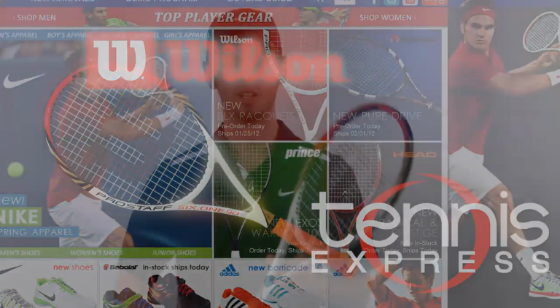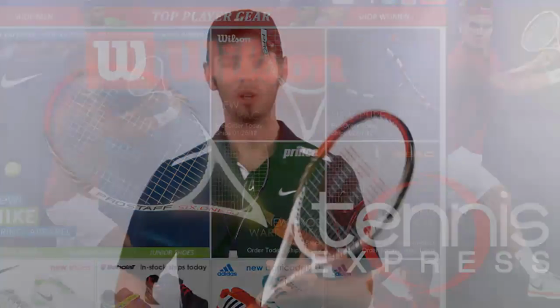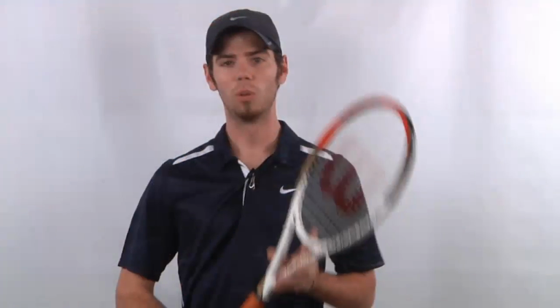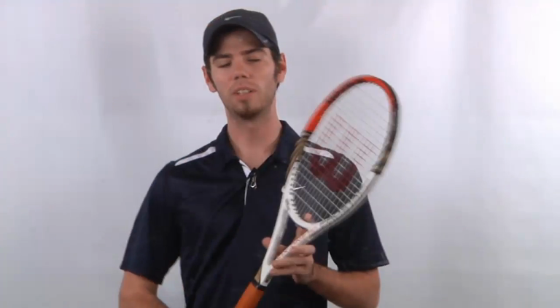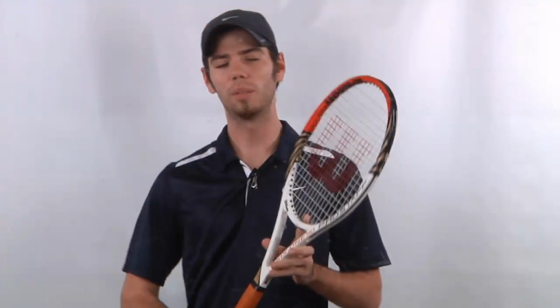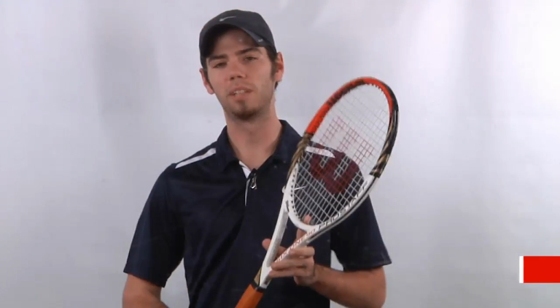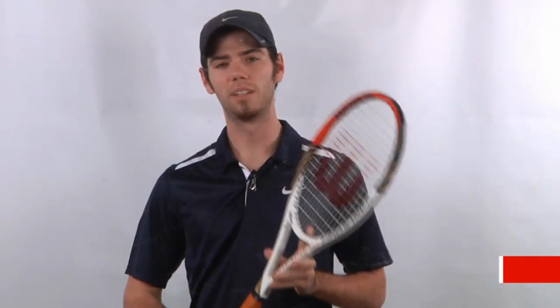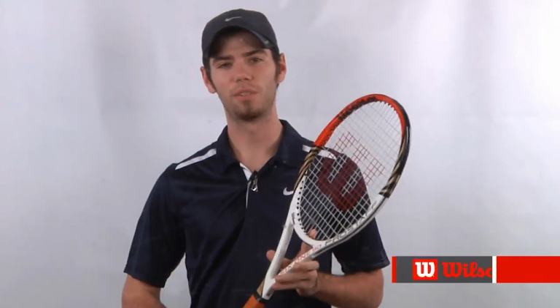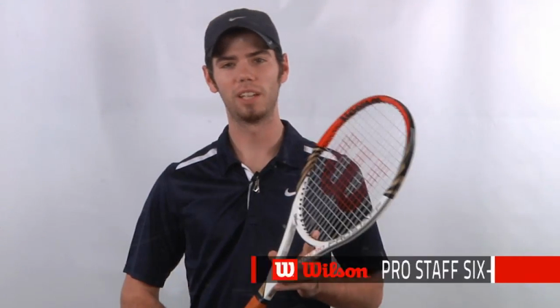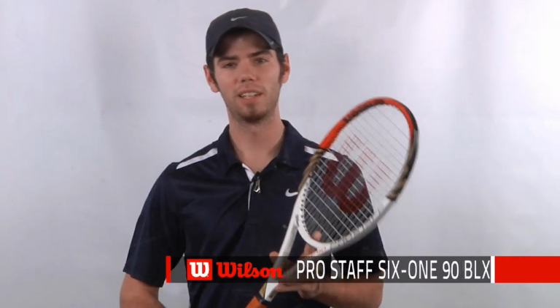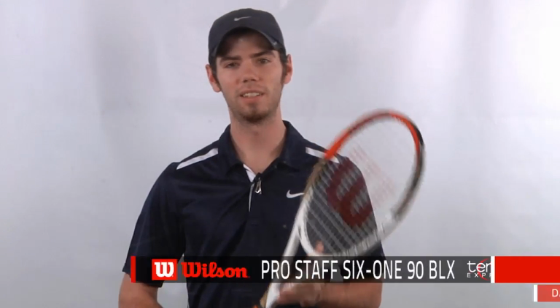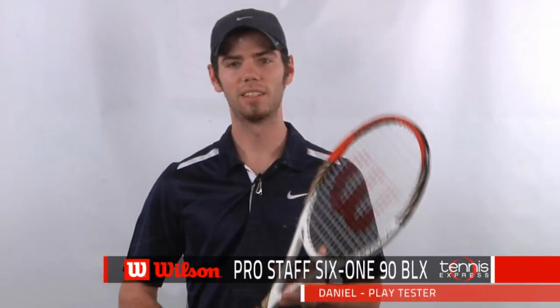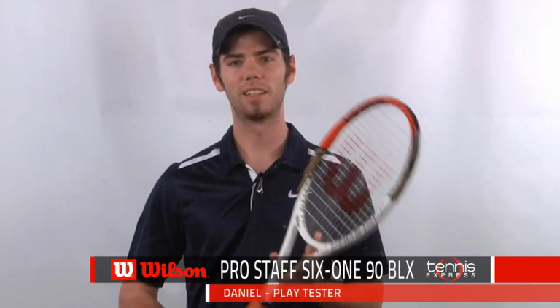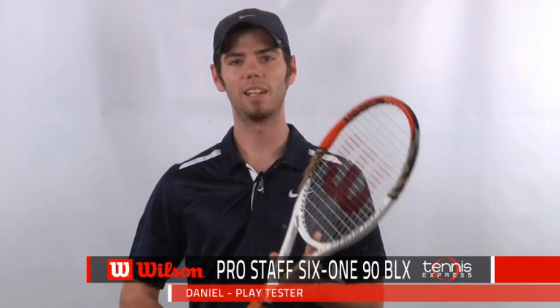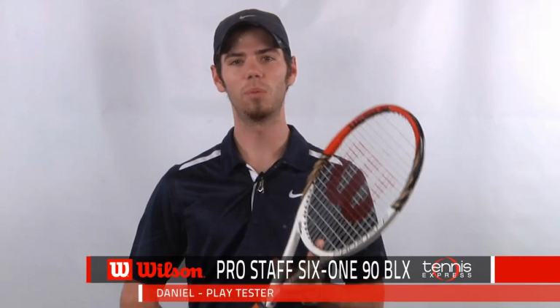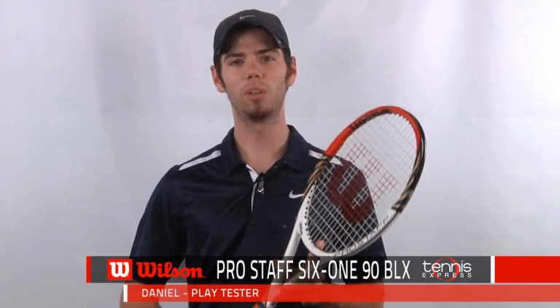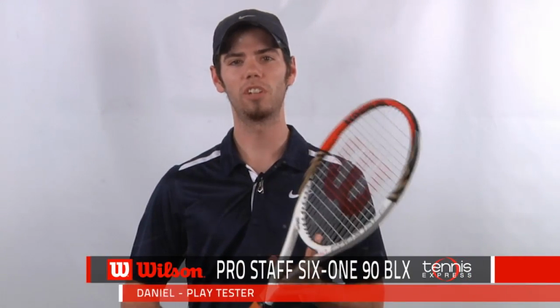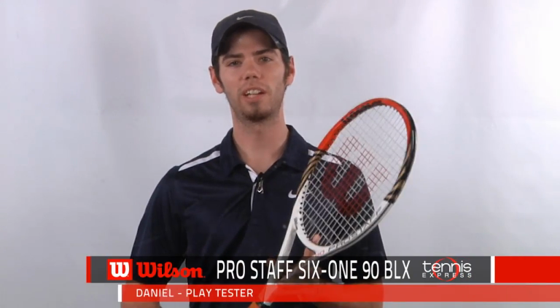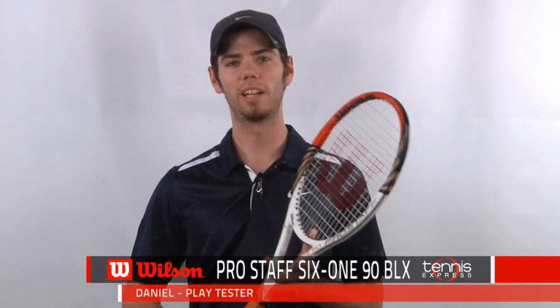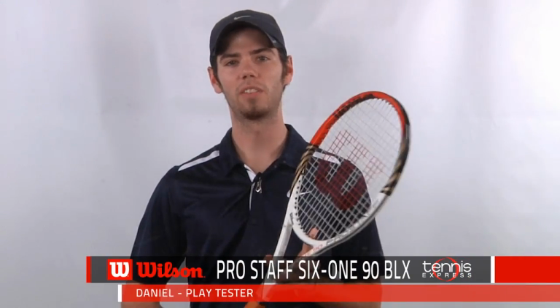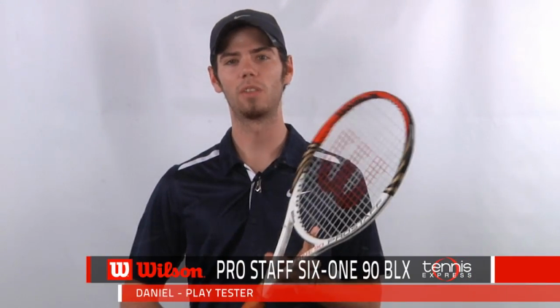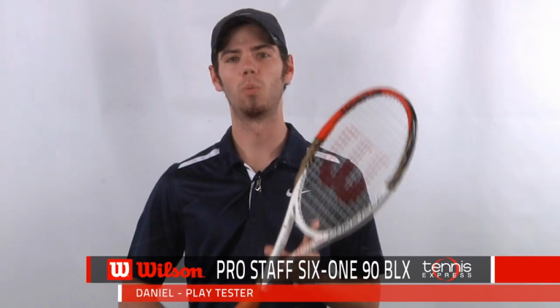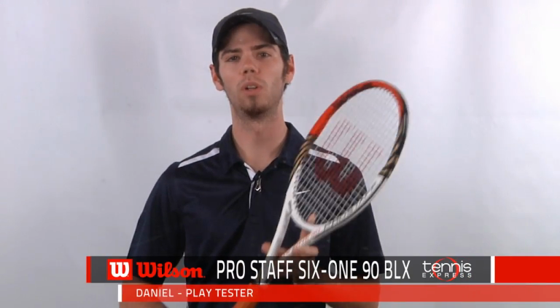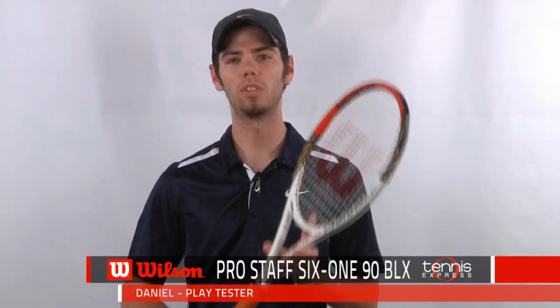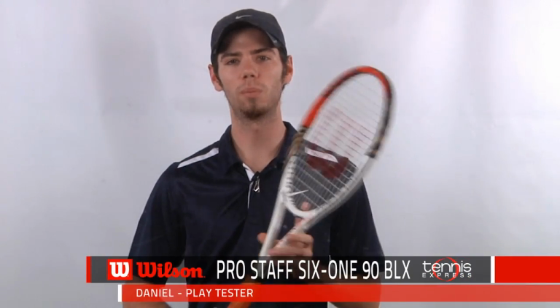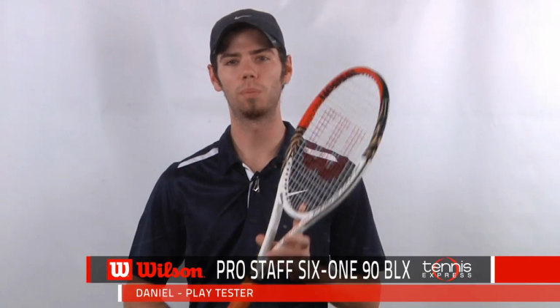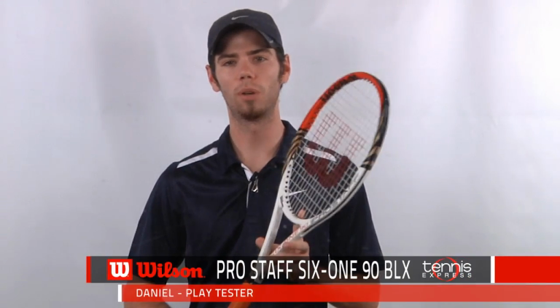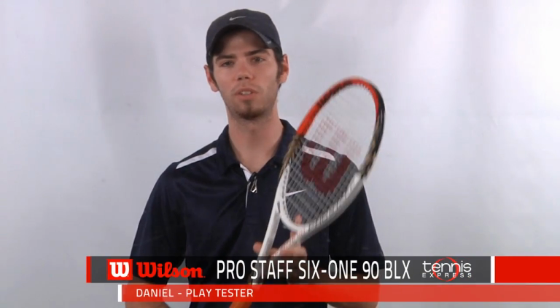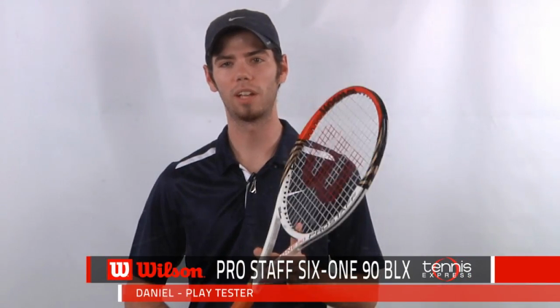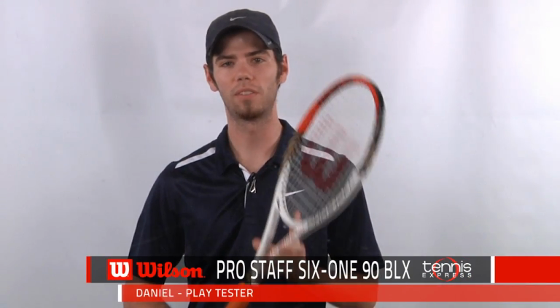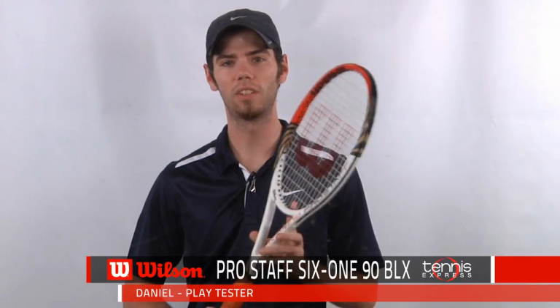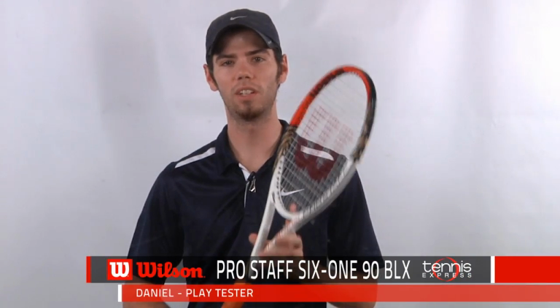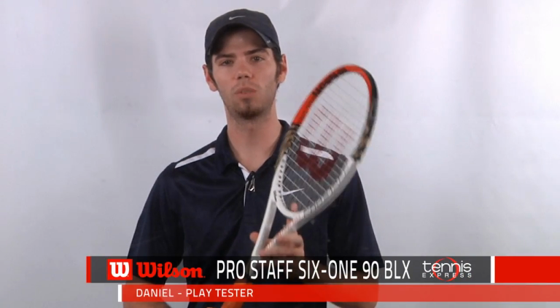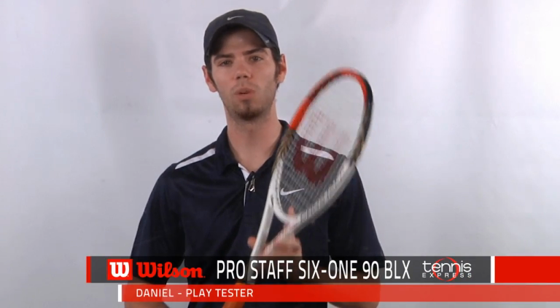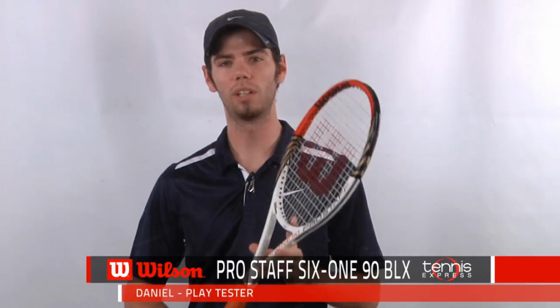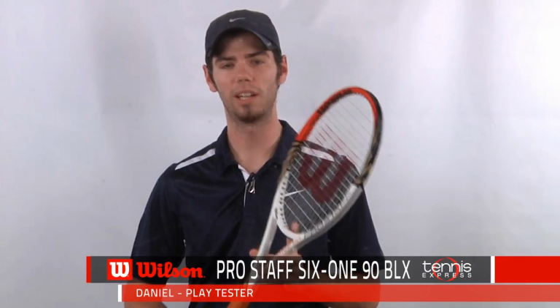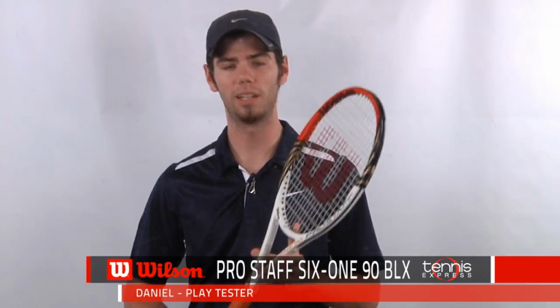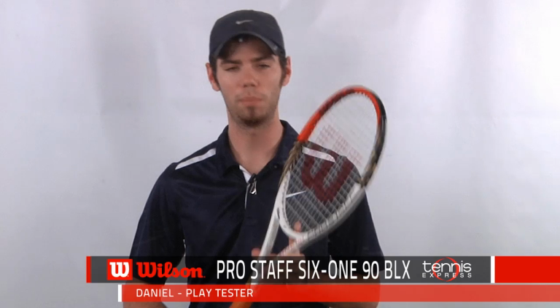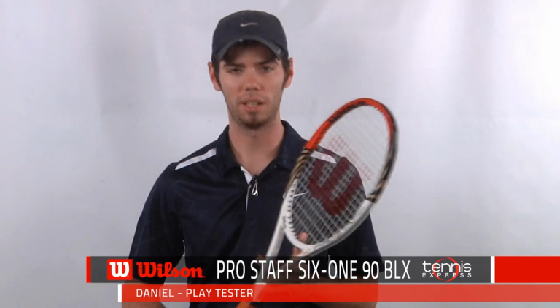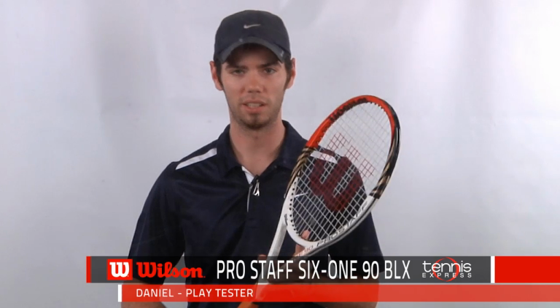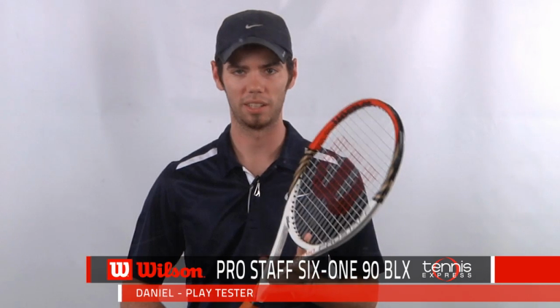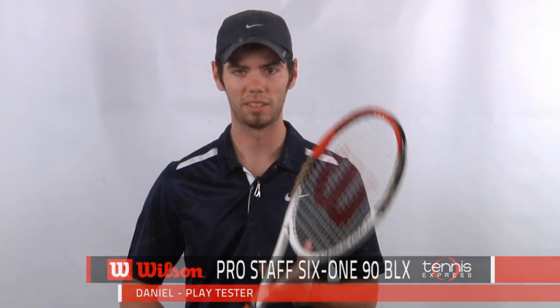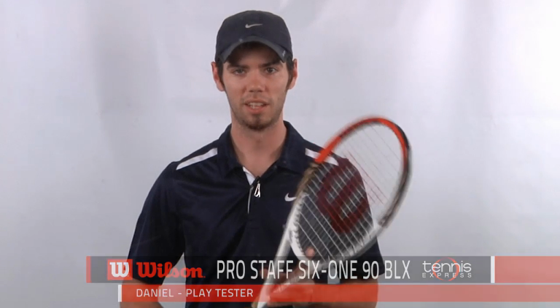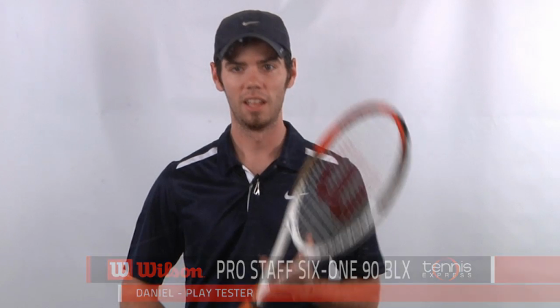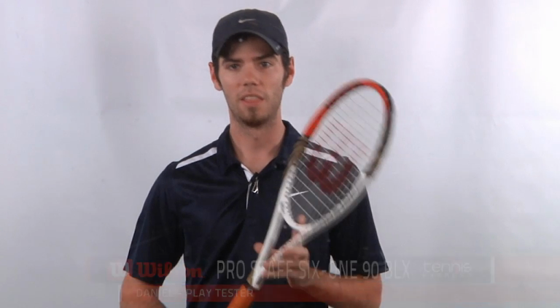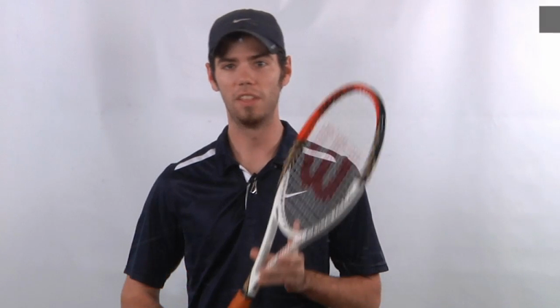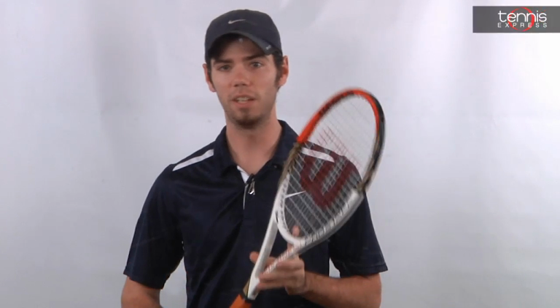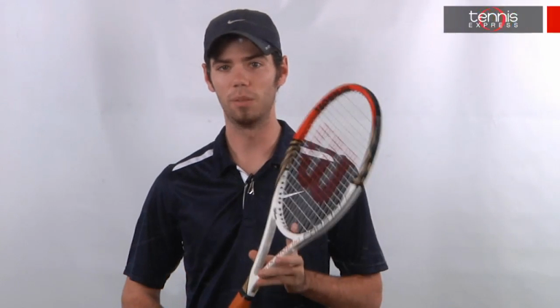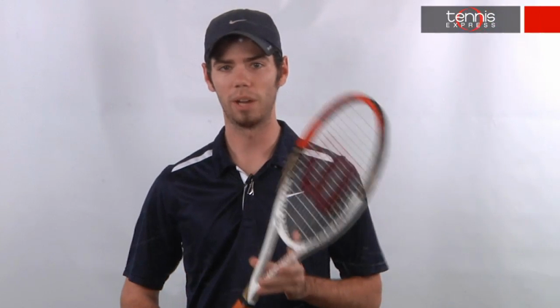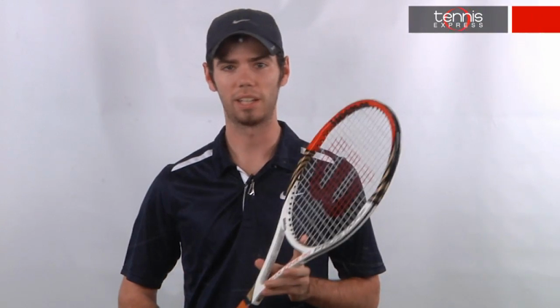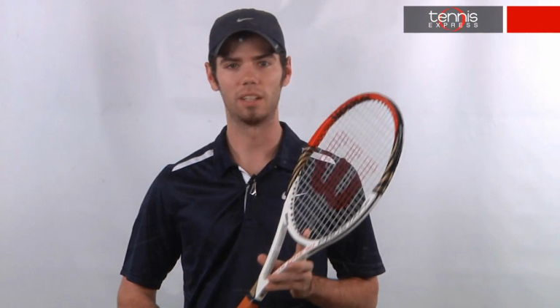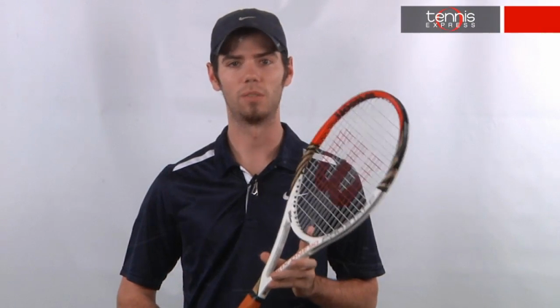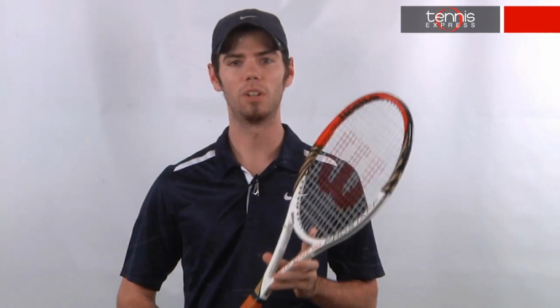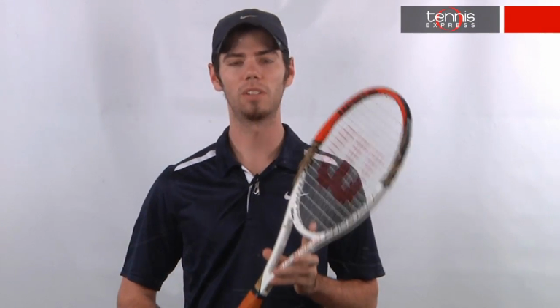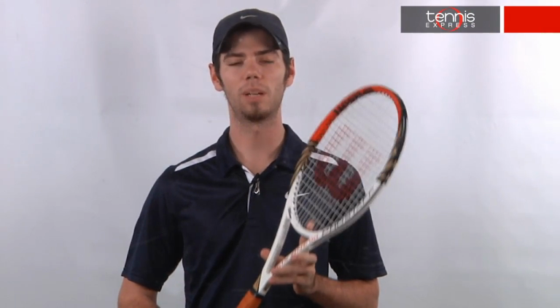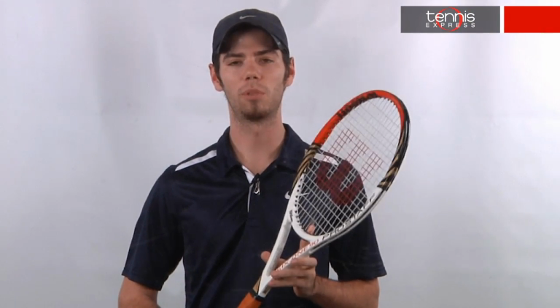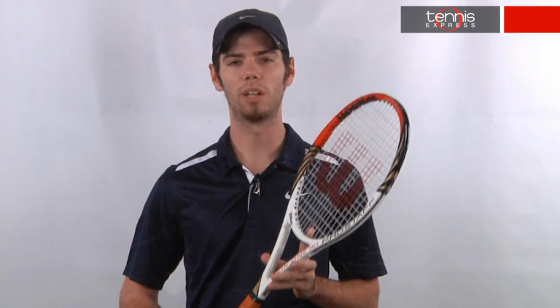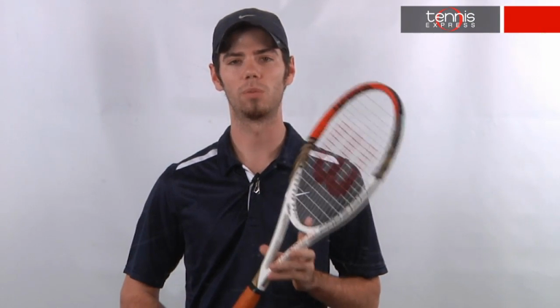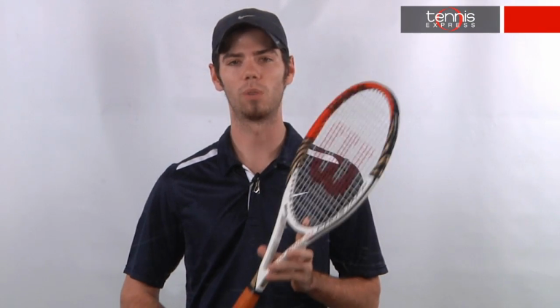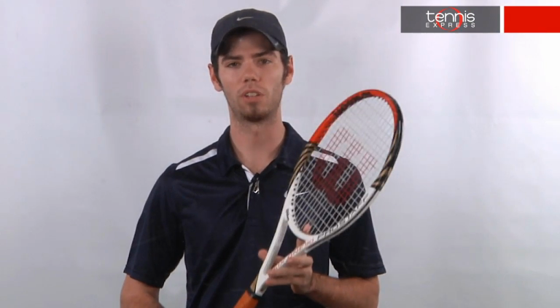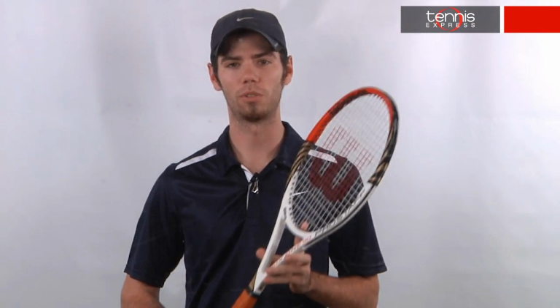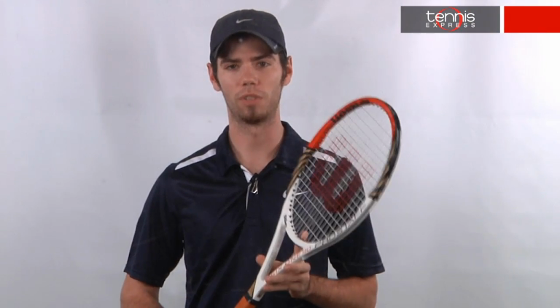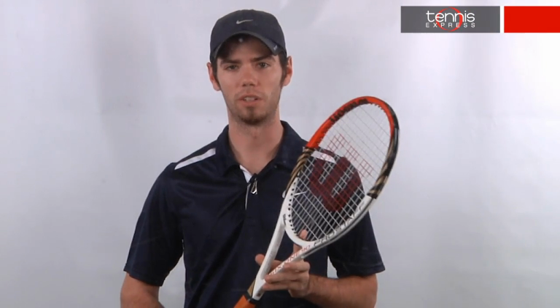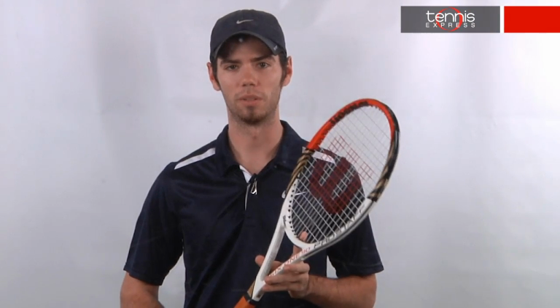What's up tennis fans? Today we're checking out the Wilson Pro Staff 6190 BLX, the racket of all-time great Roger Federer.